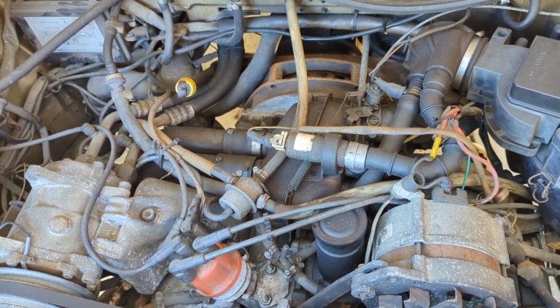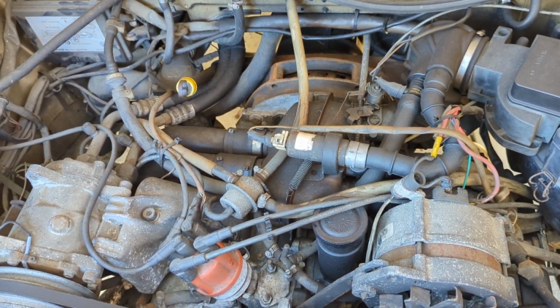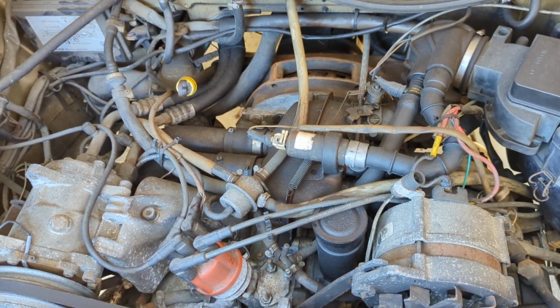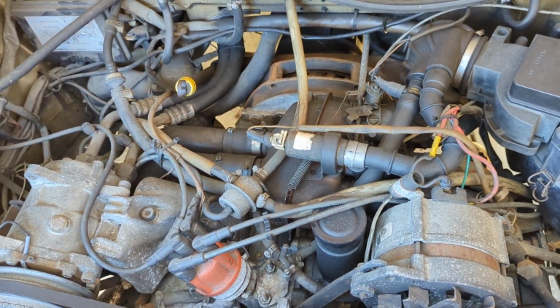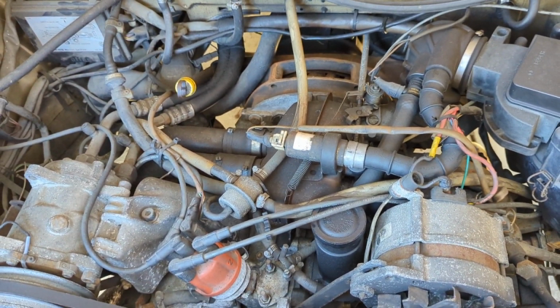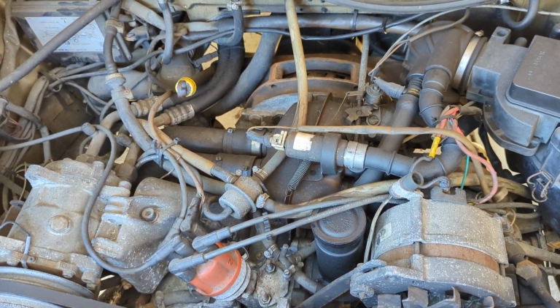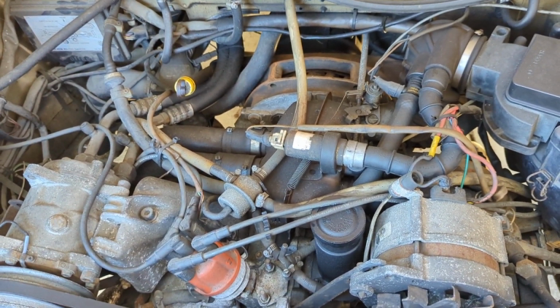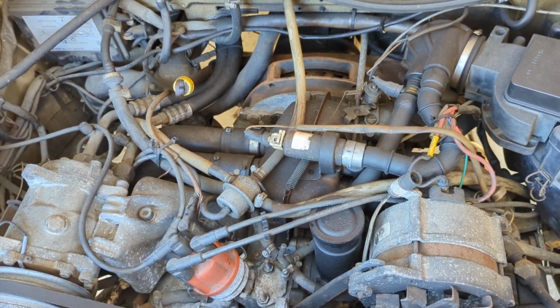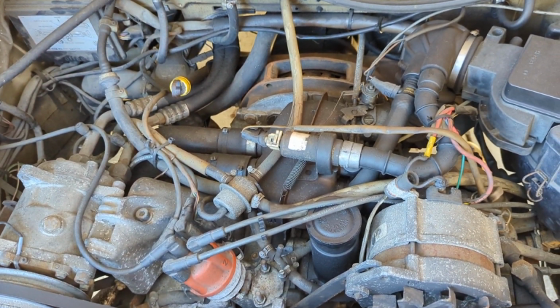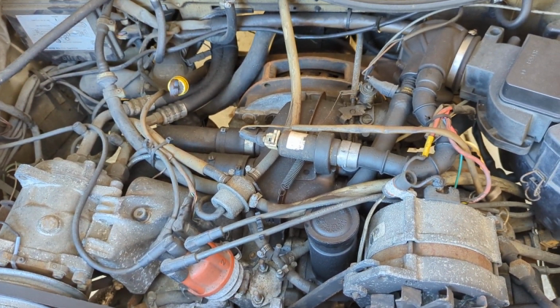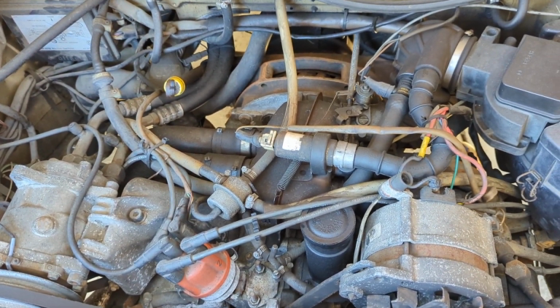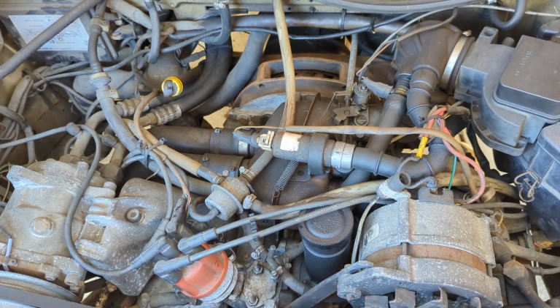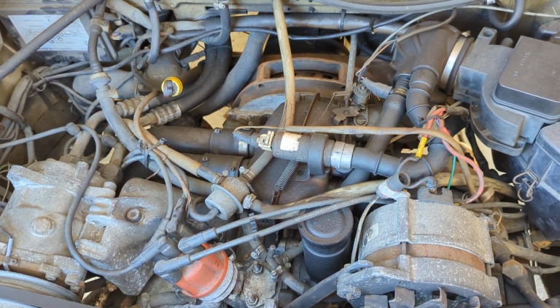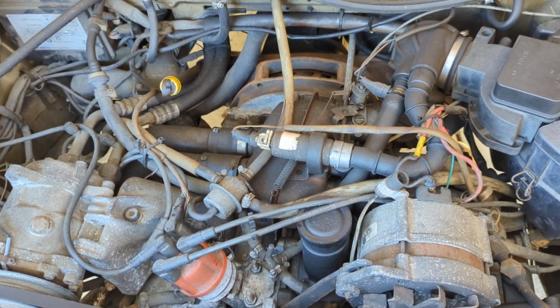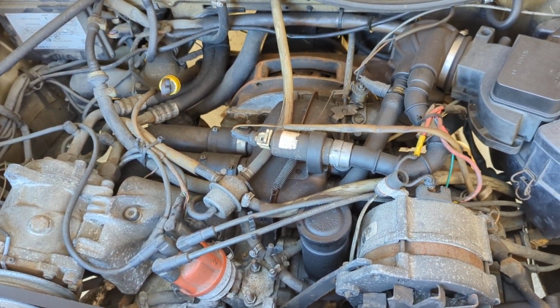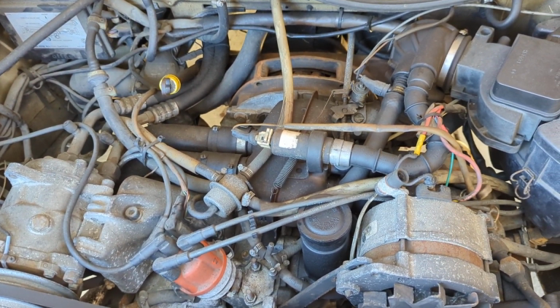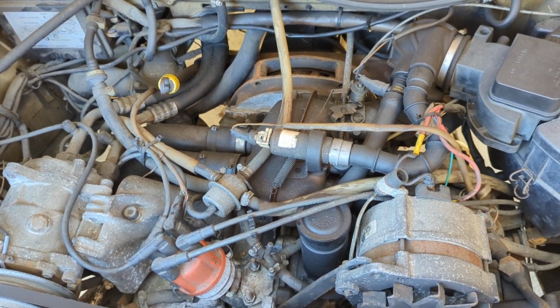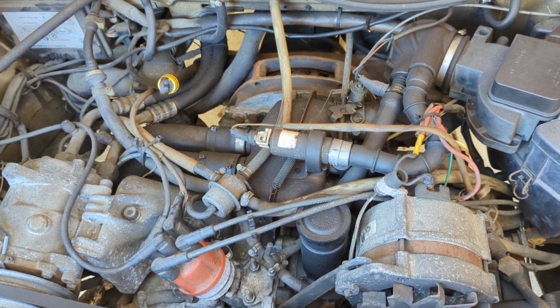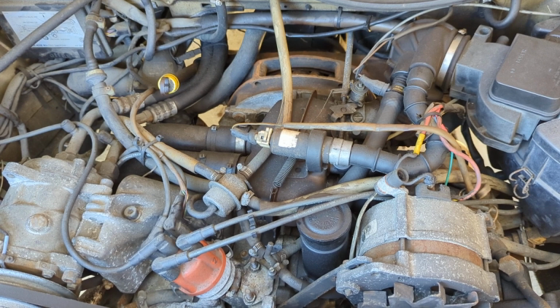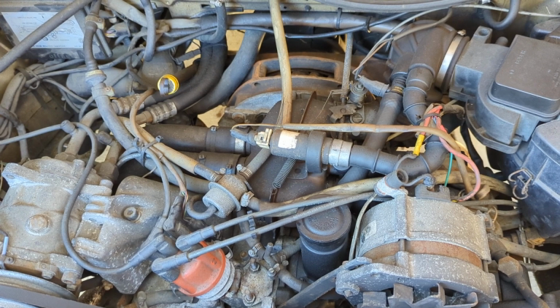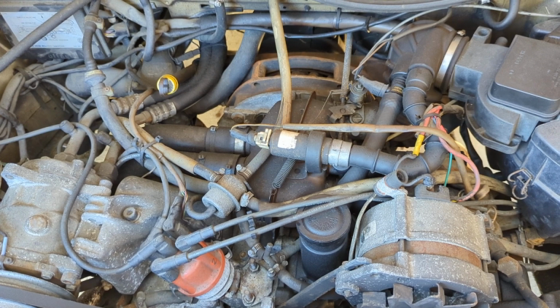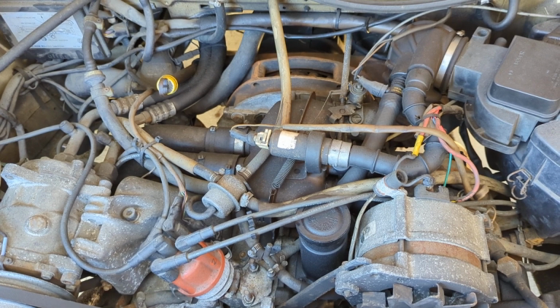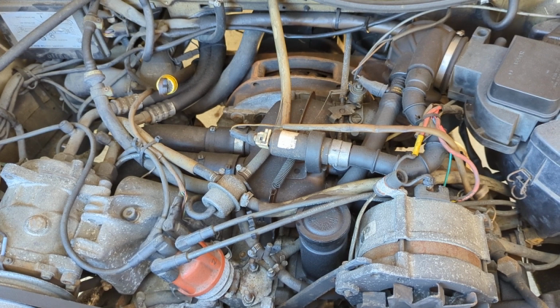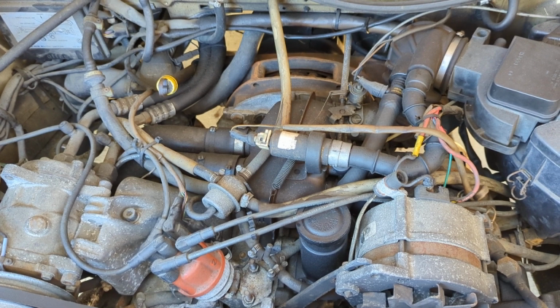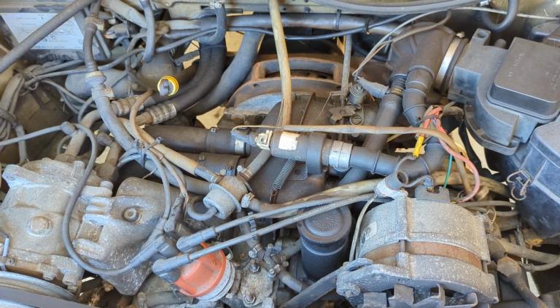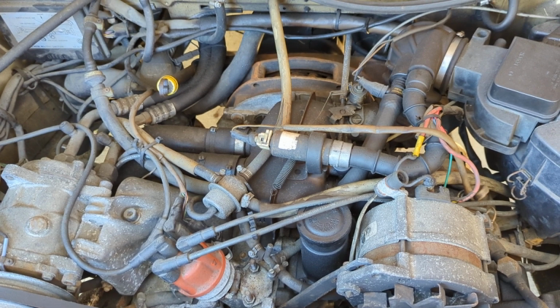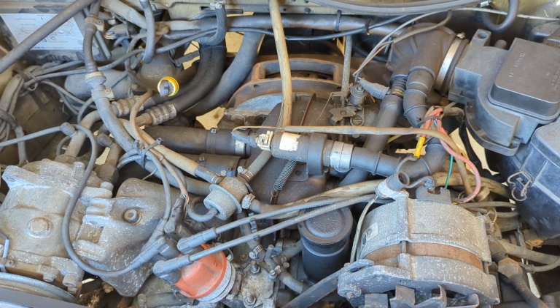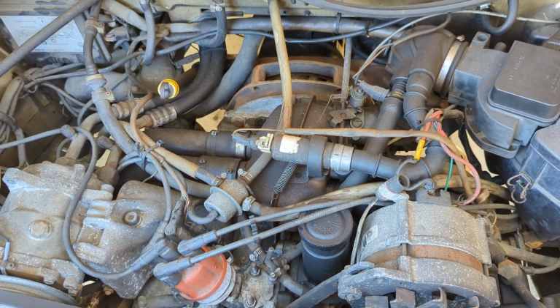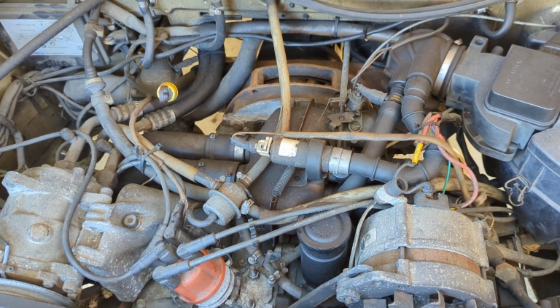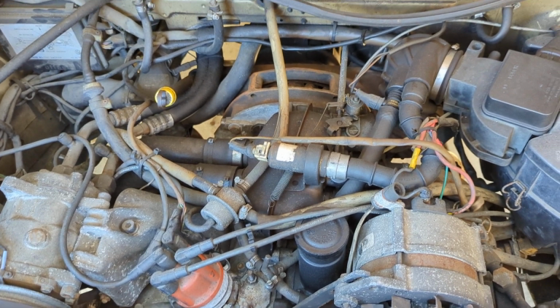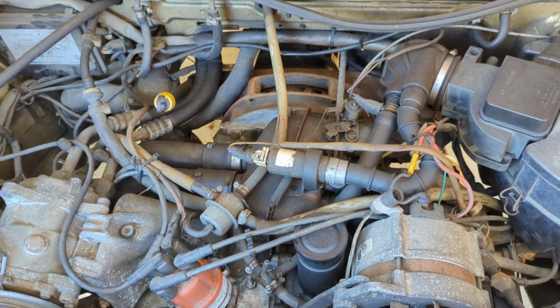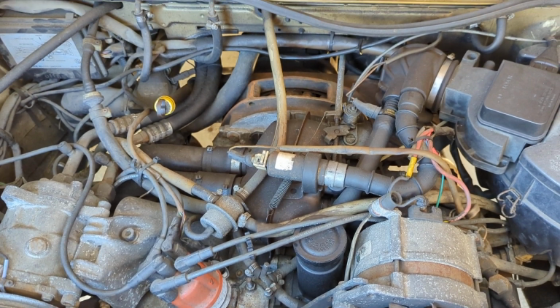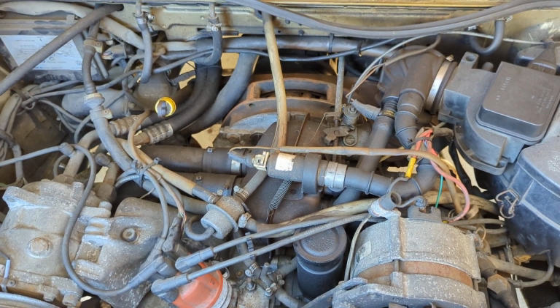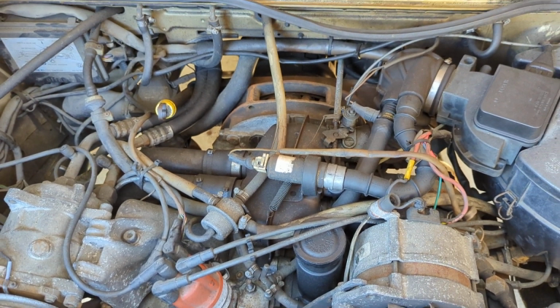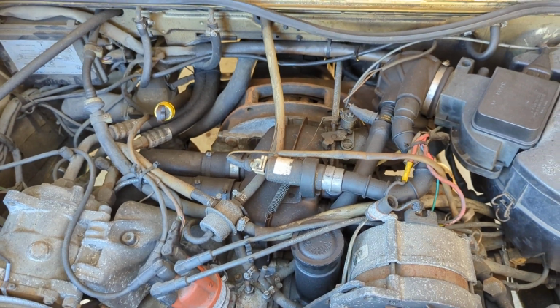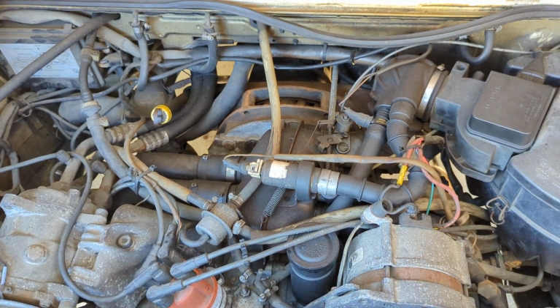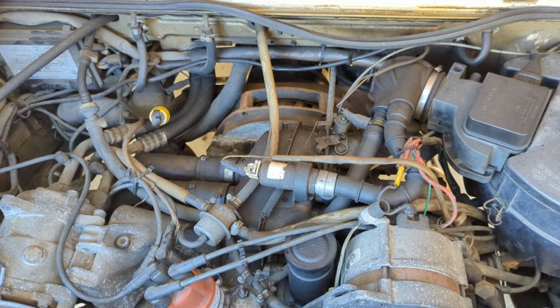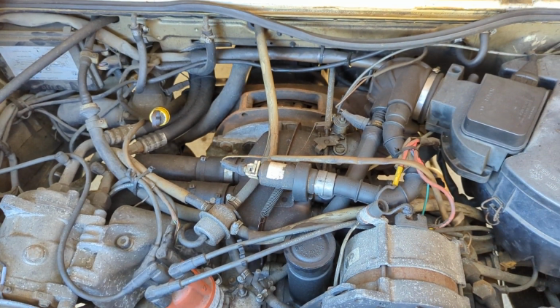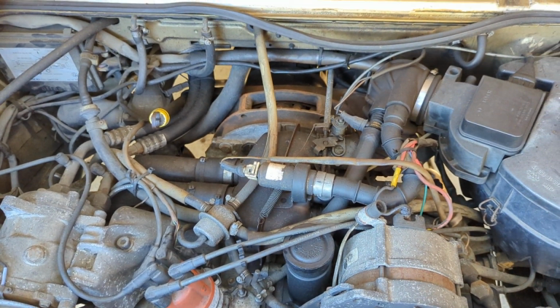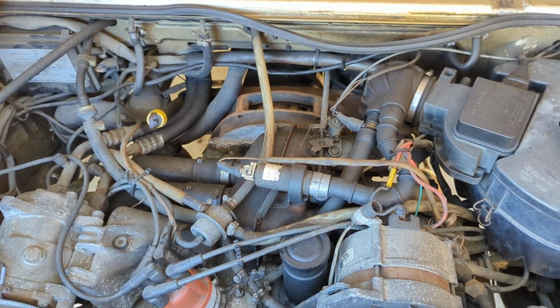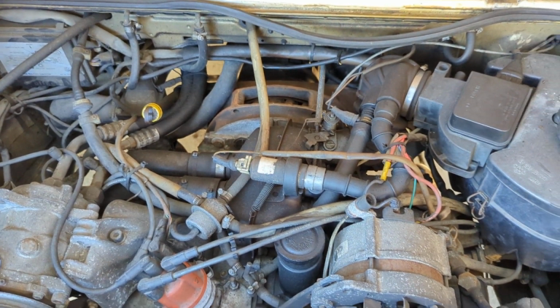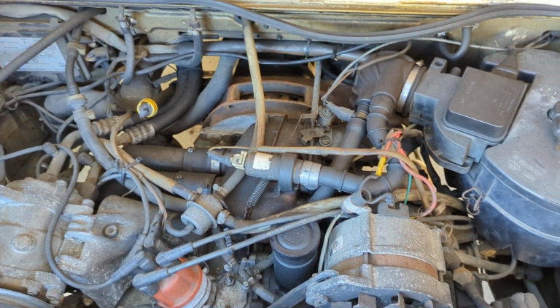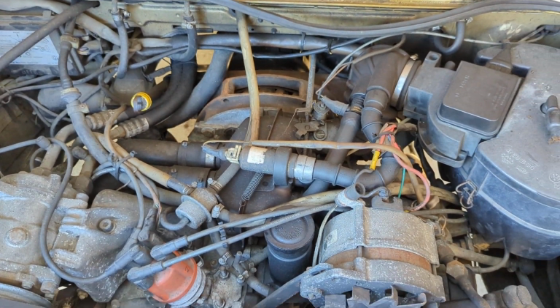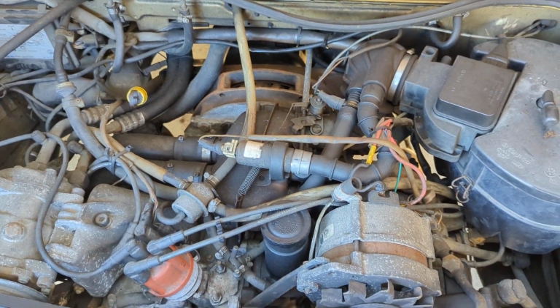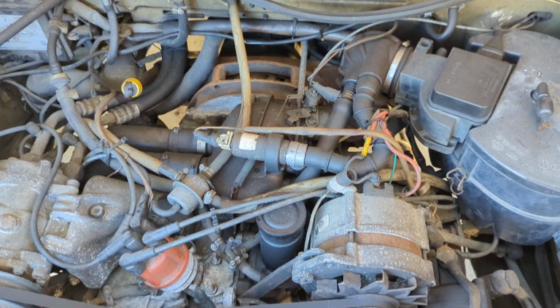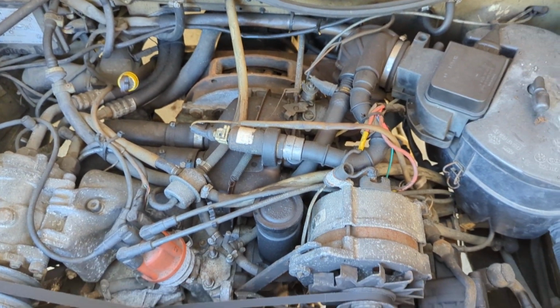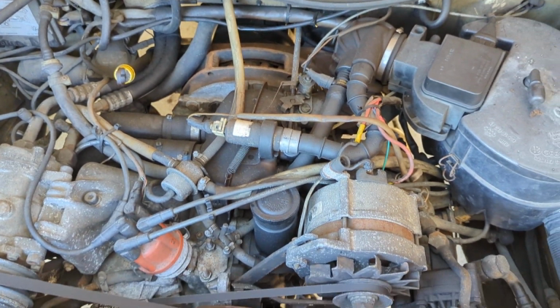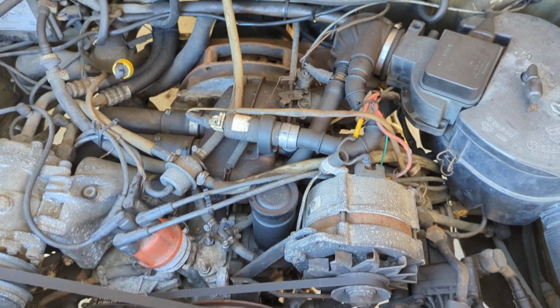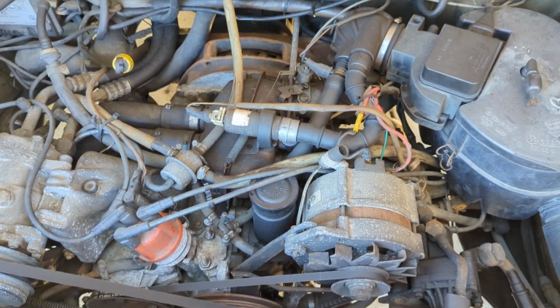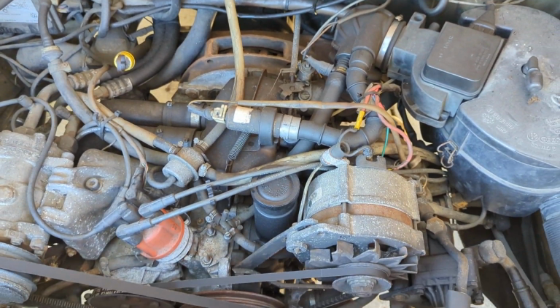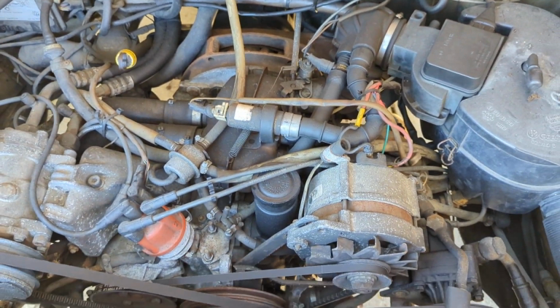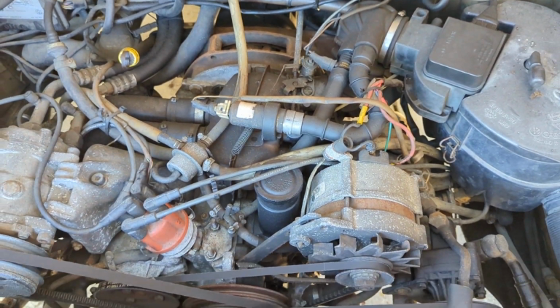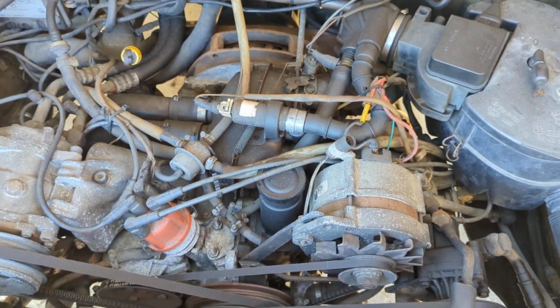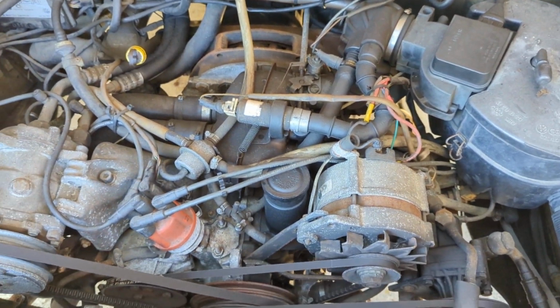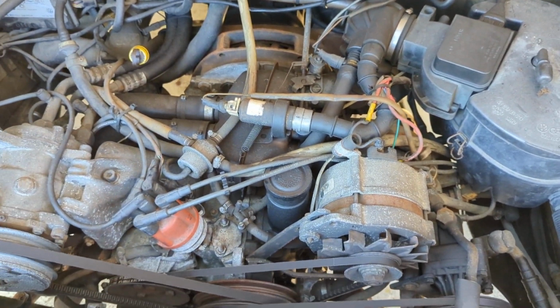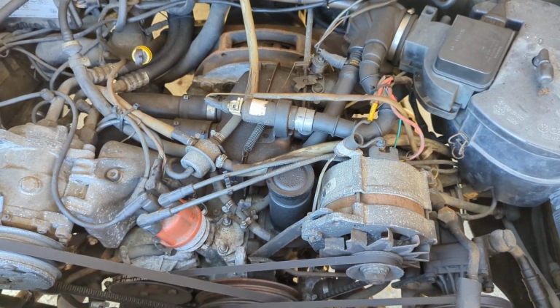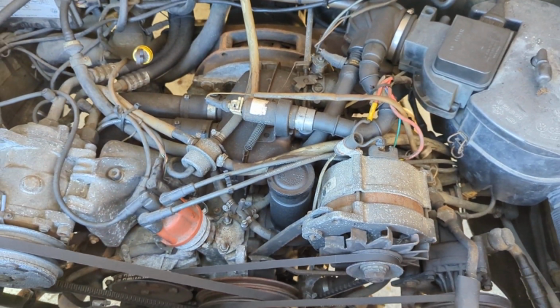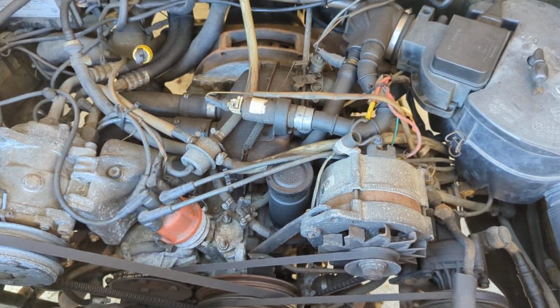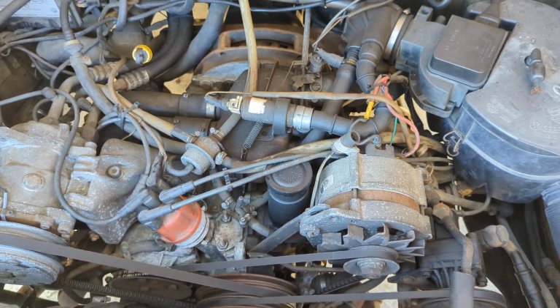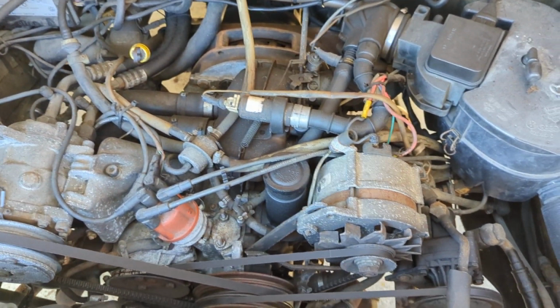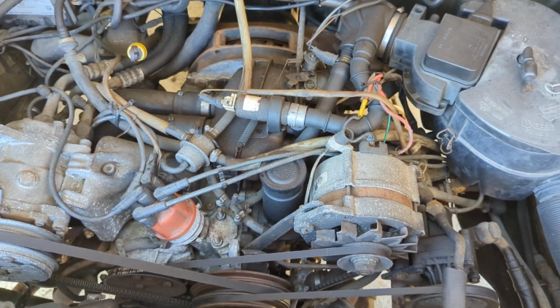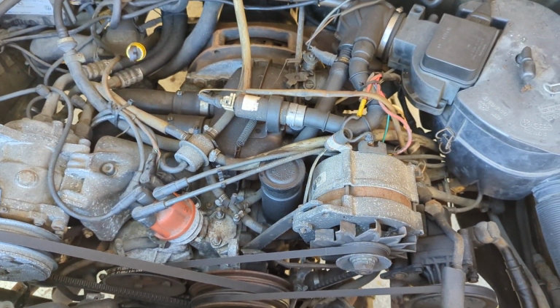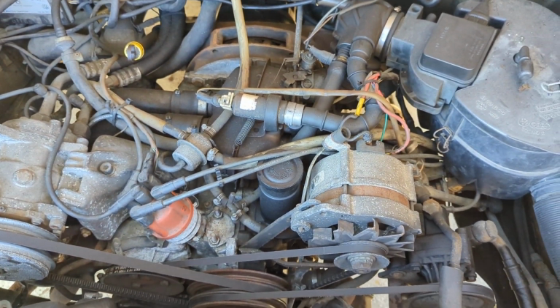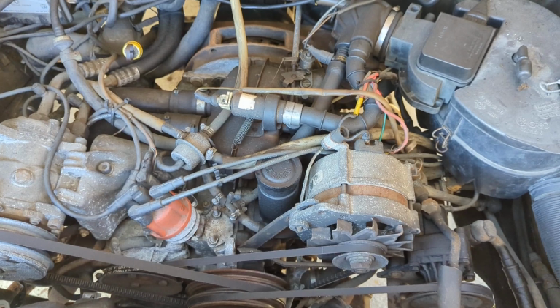That is pretty much the whole description of the Vanagon idle control system and how to troubleshoot it. Please like, share, and subscribe. Let us know what you think in the comments, and we will see you guys on the next one.